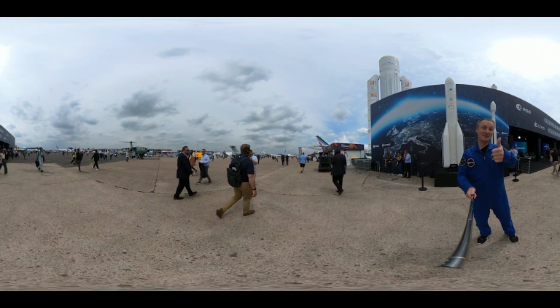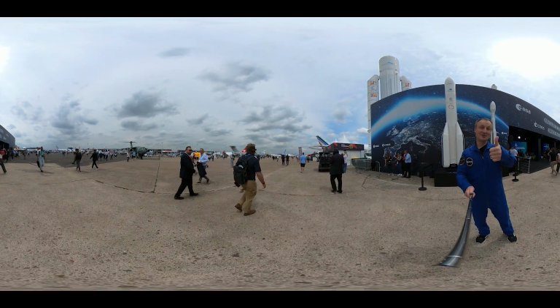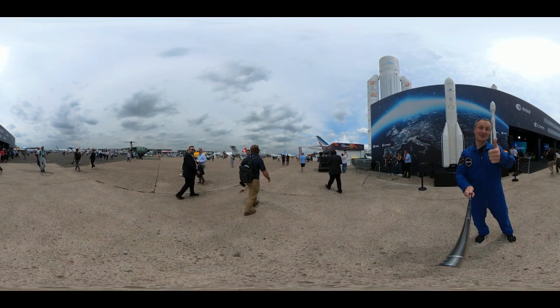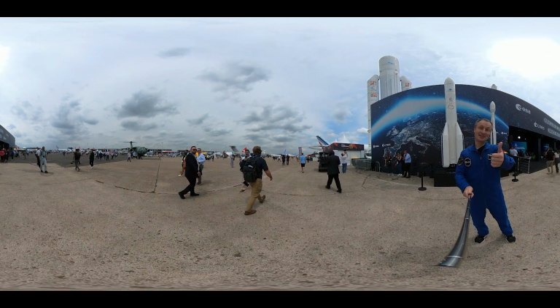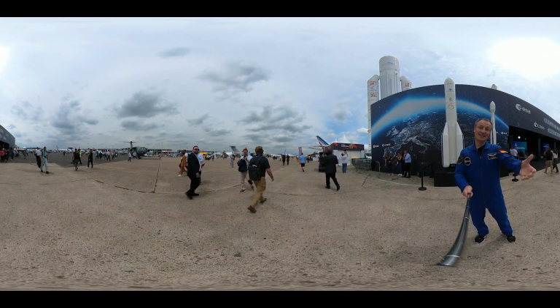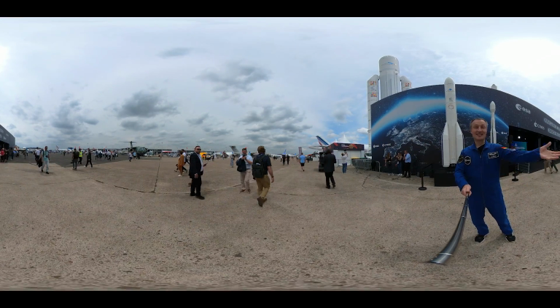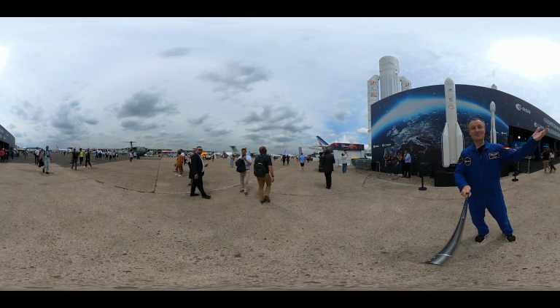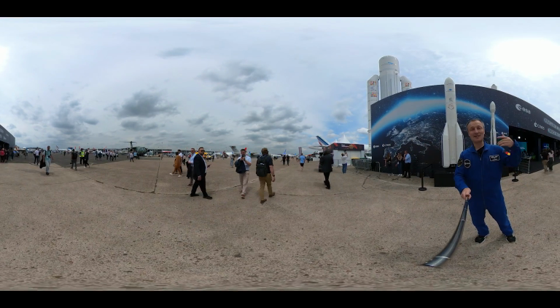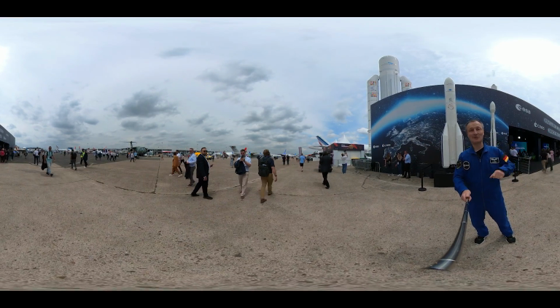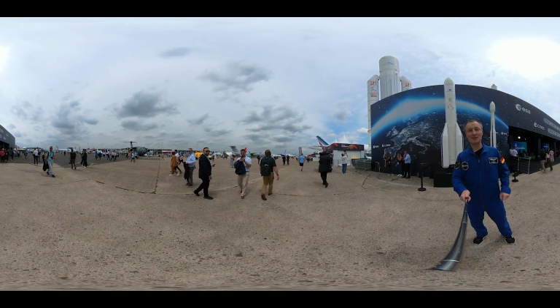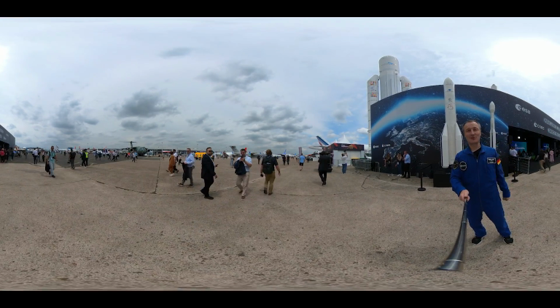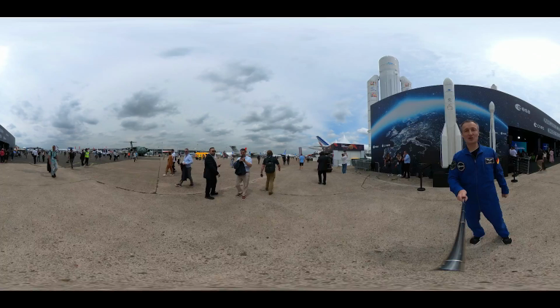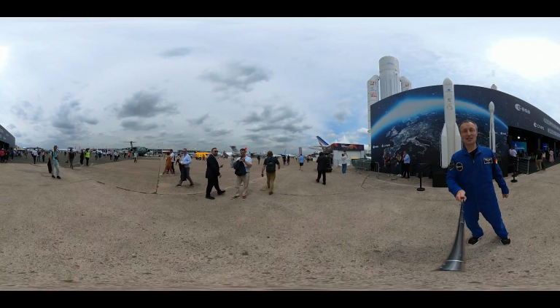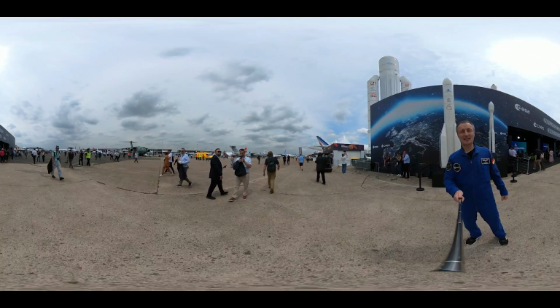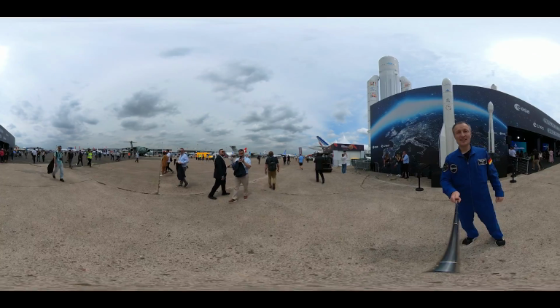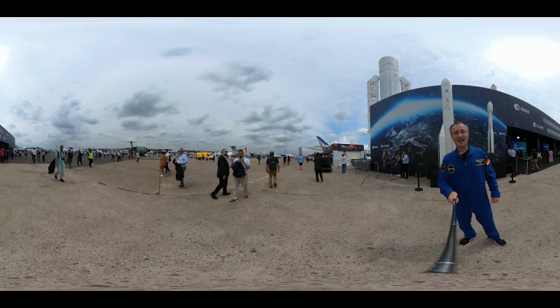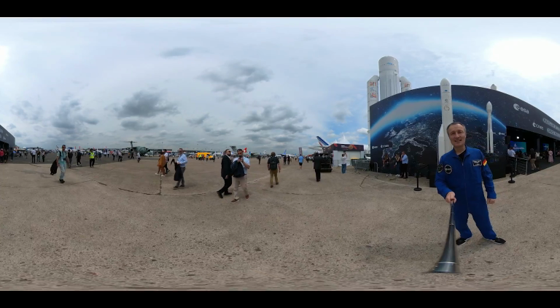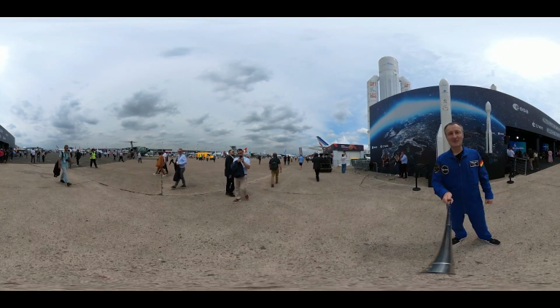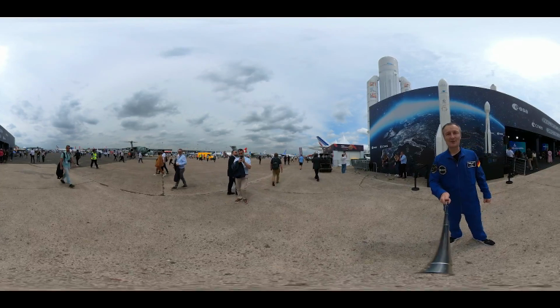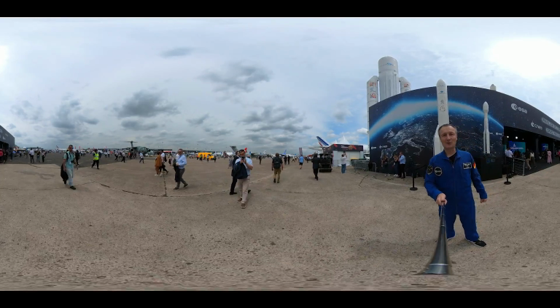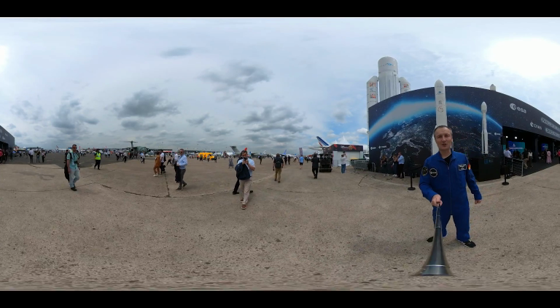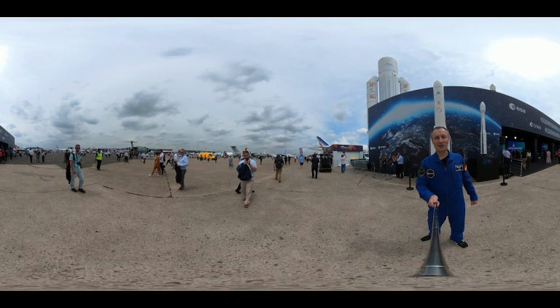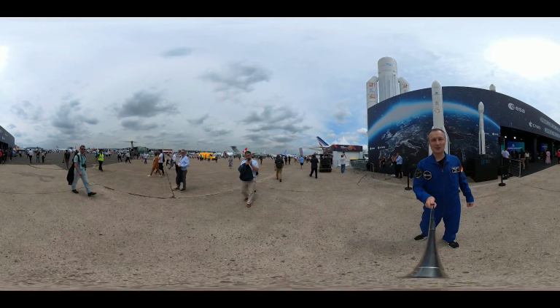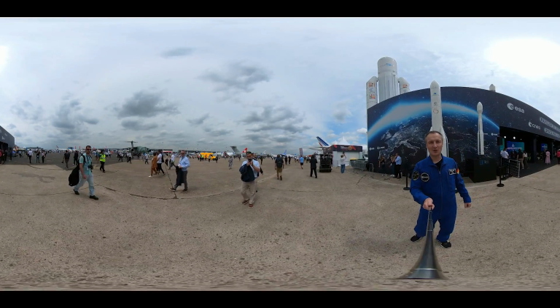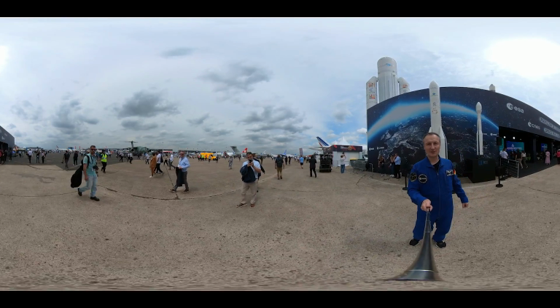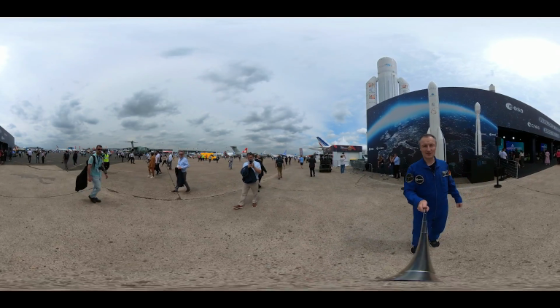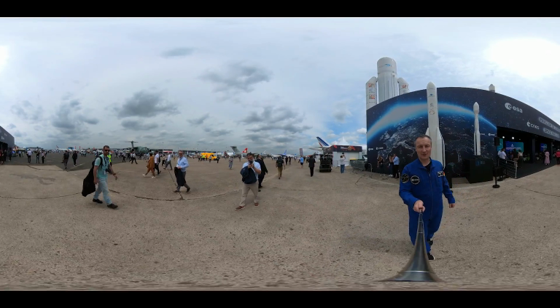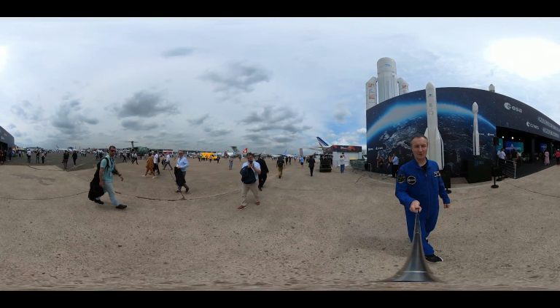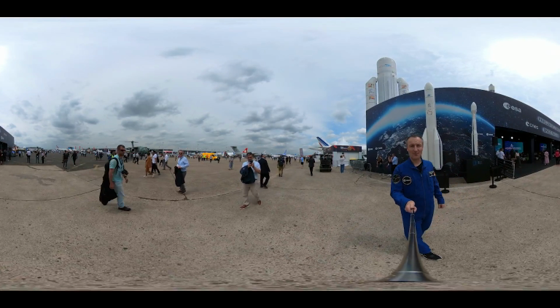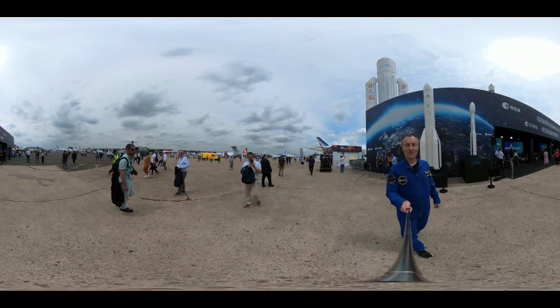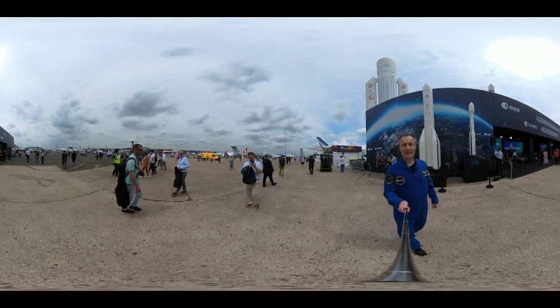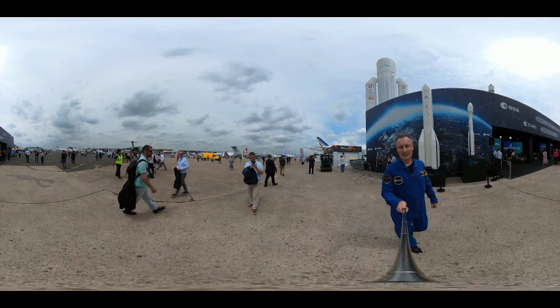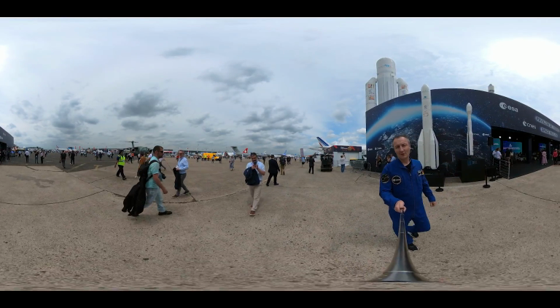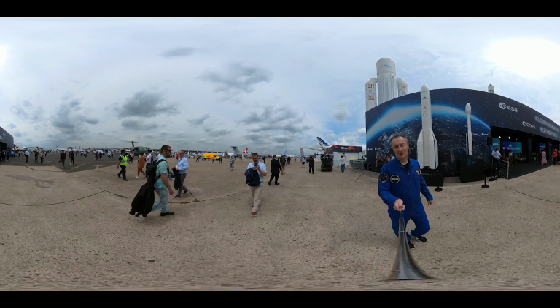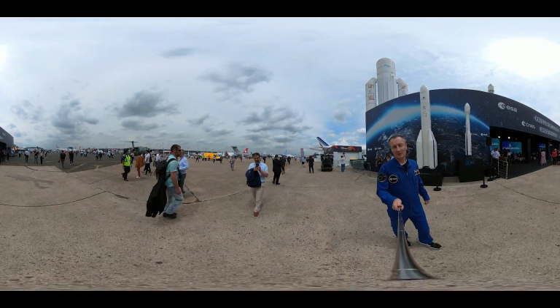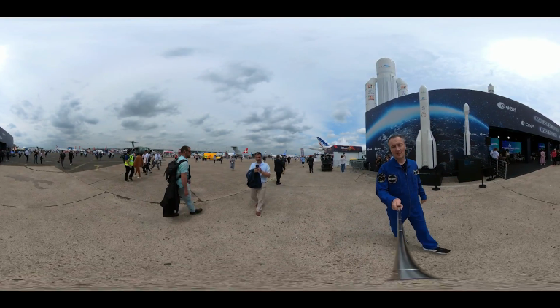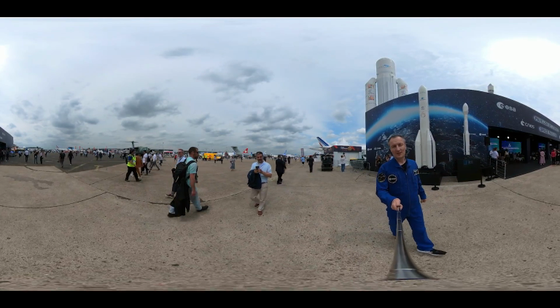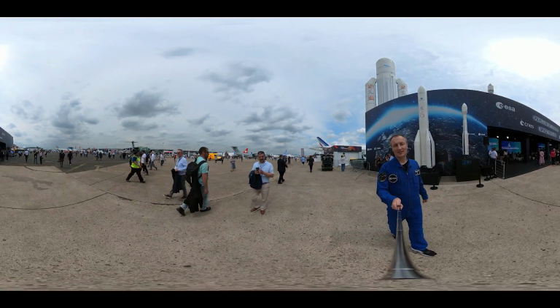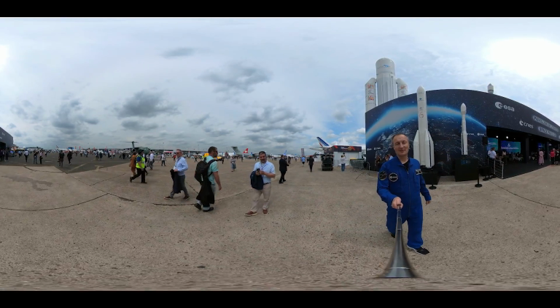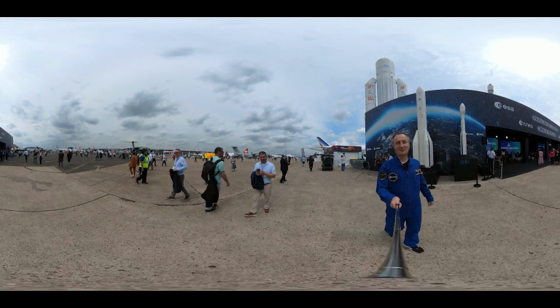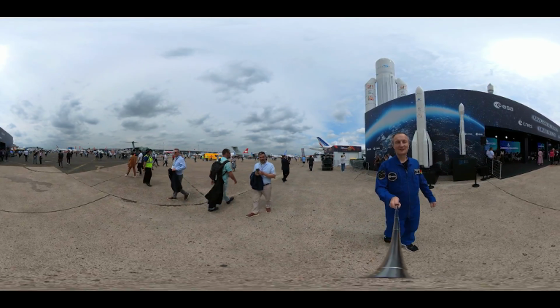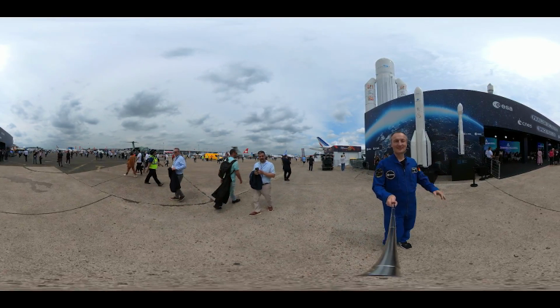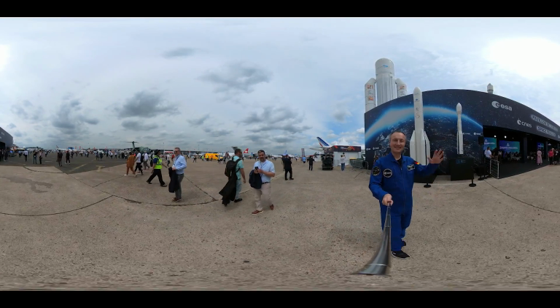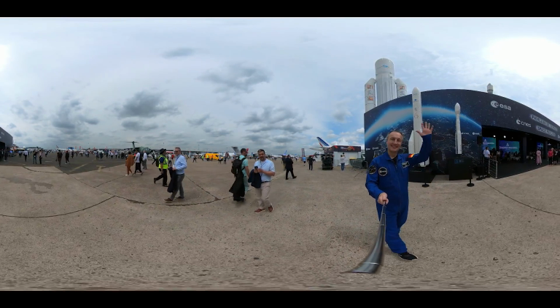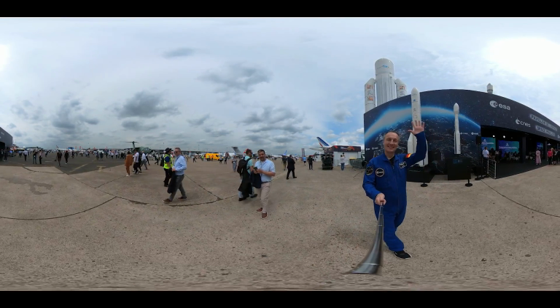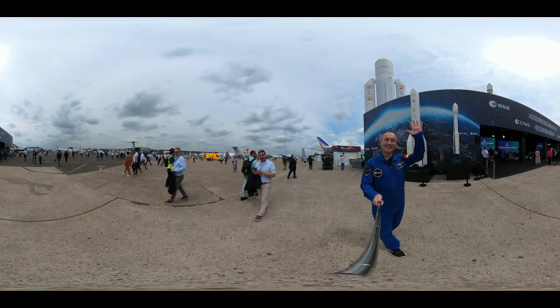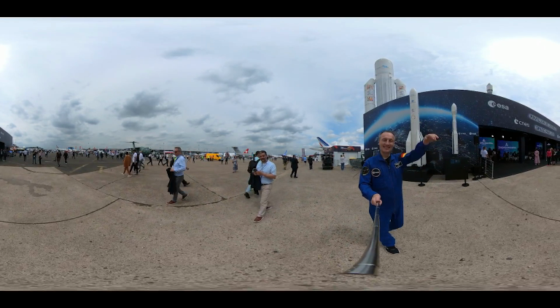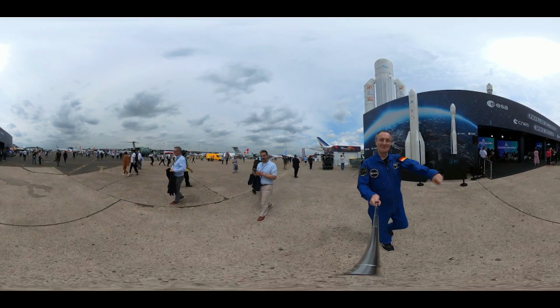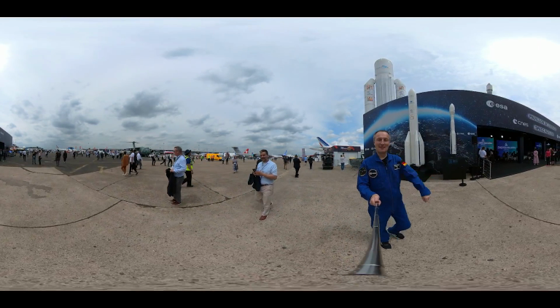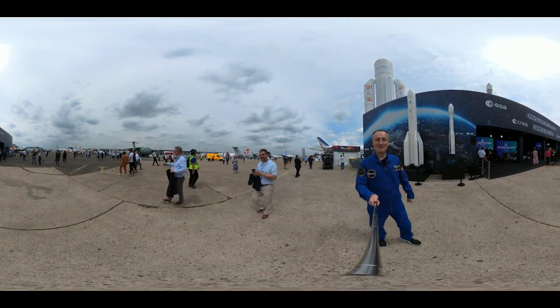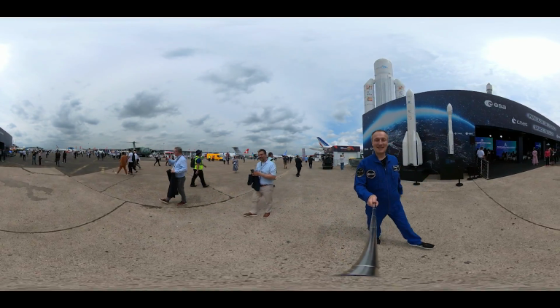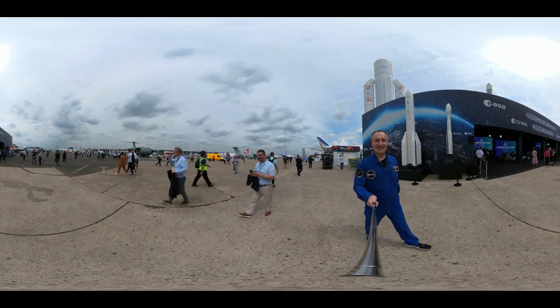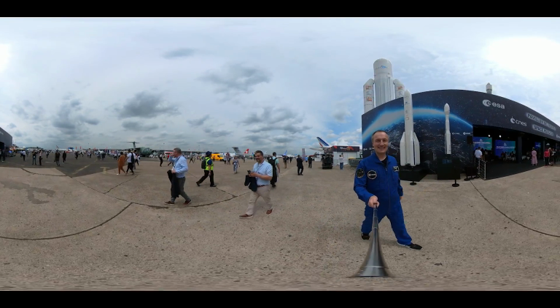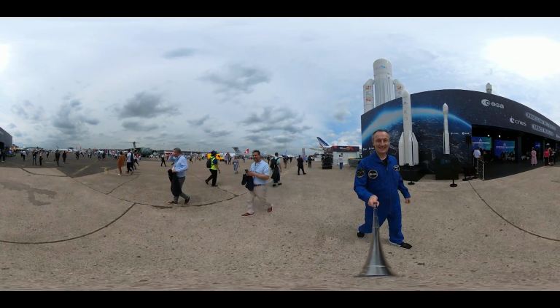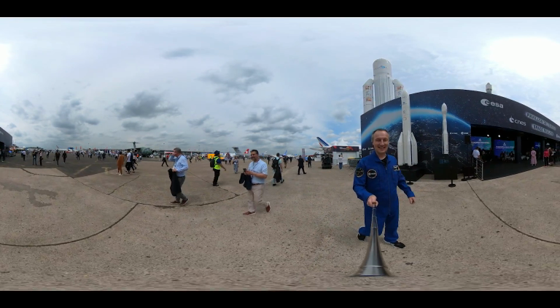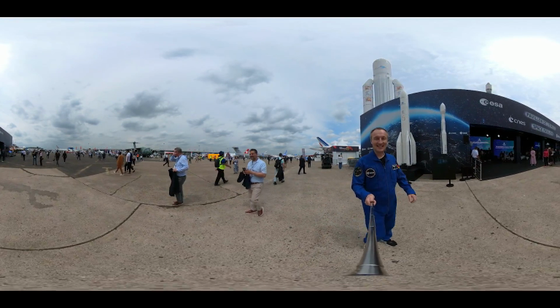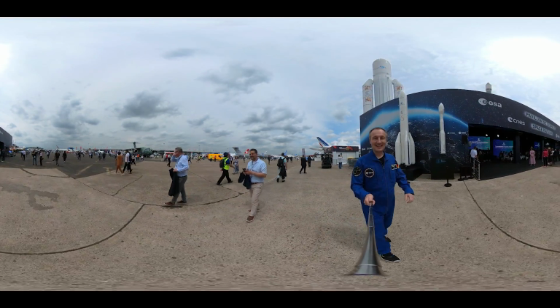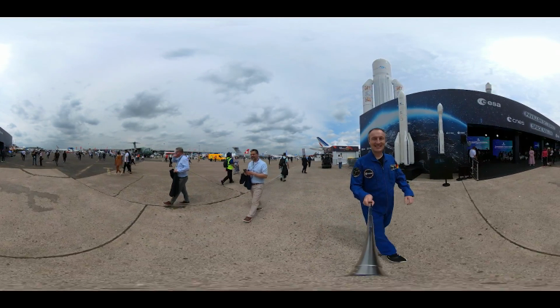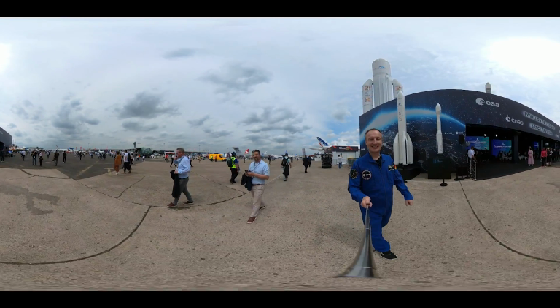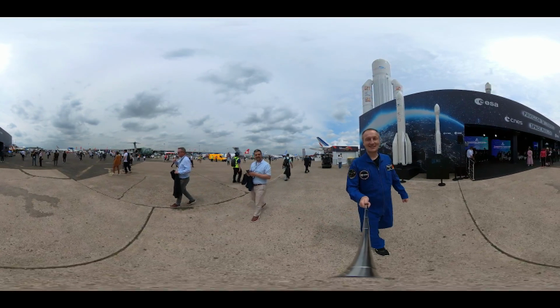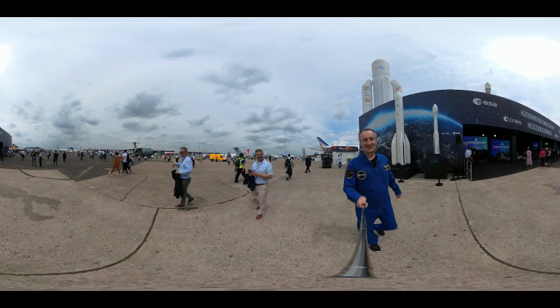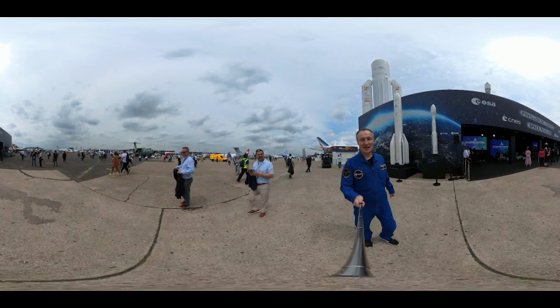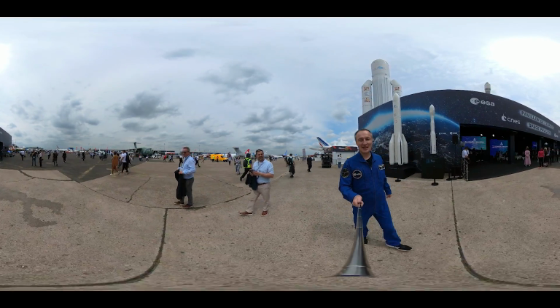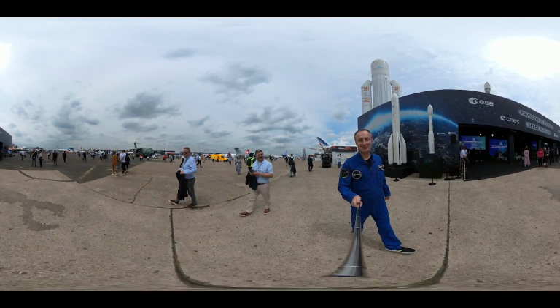So stay tuned. Come here to Le Bourget and have a look at all this stuff yourself. Bye bye, take care, ciao!